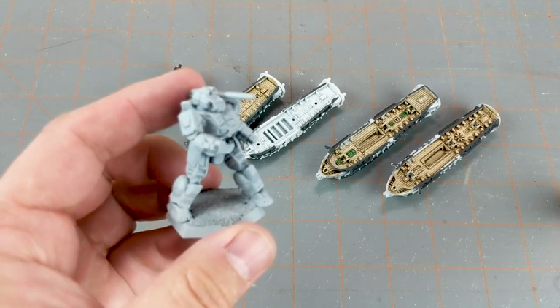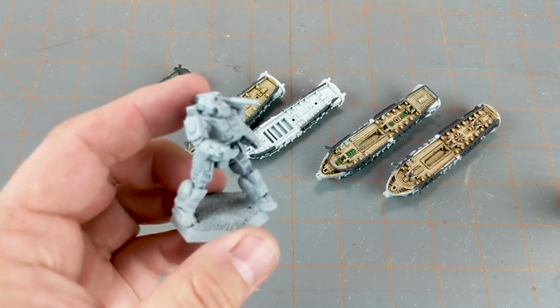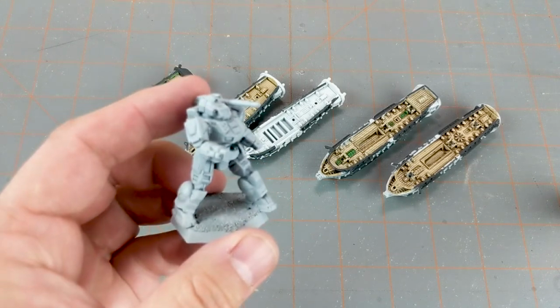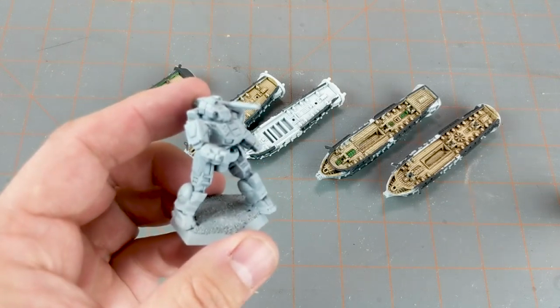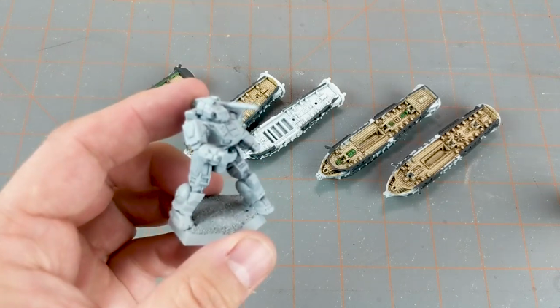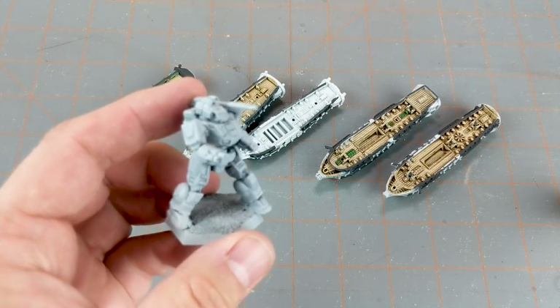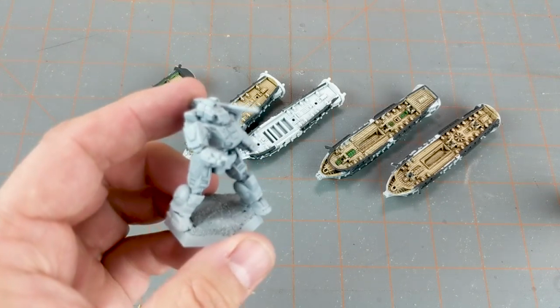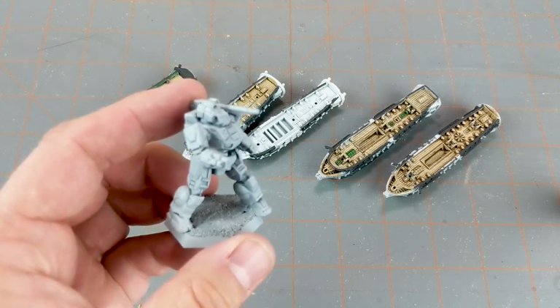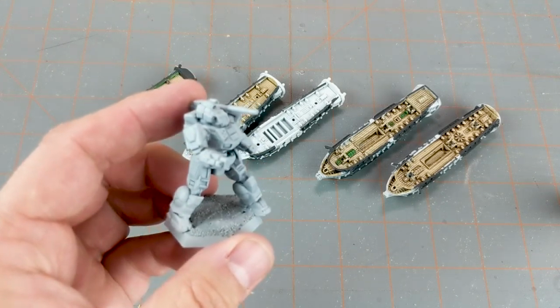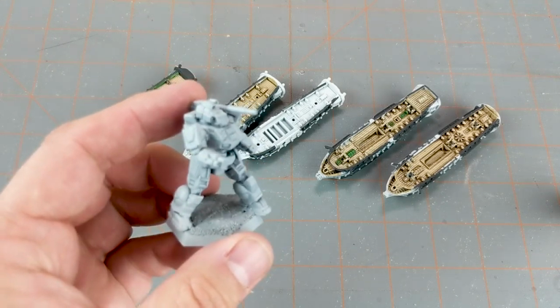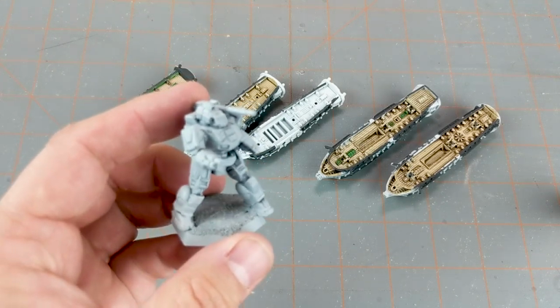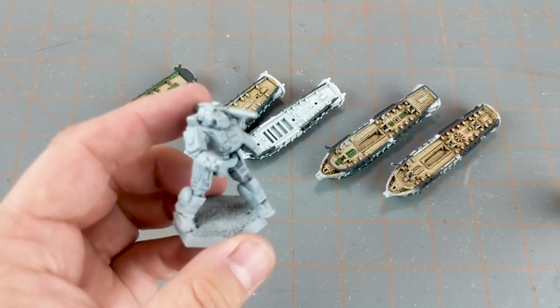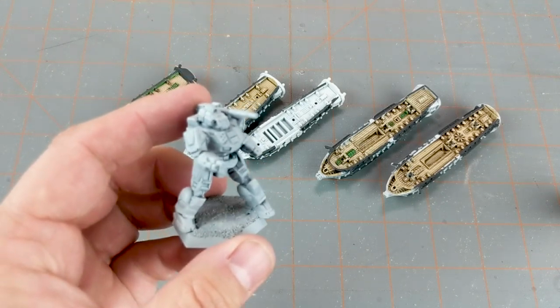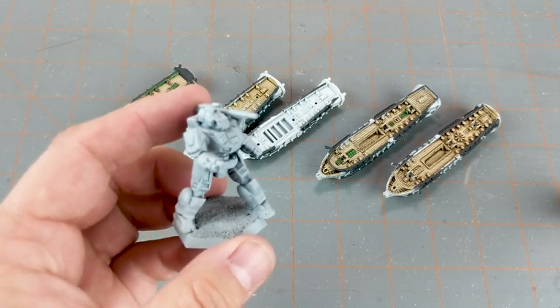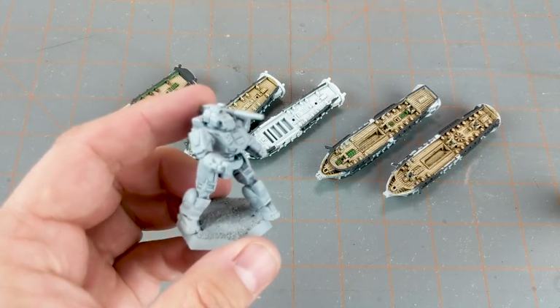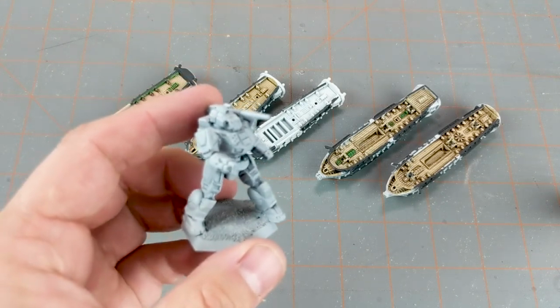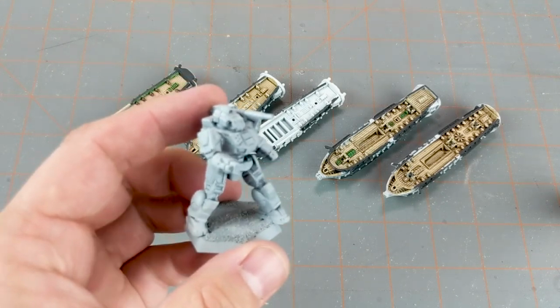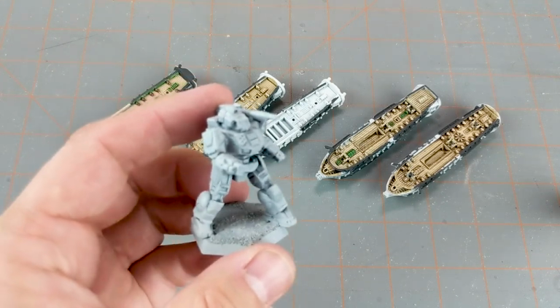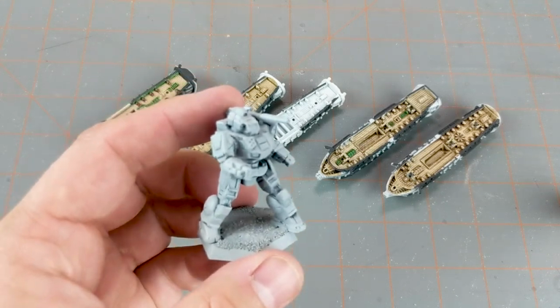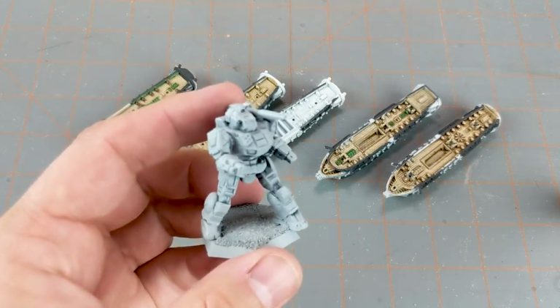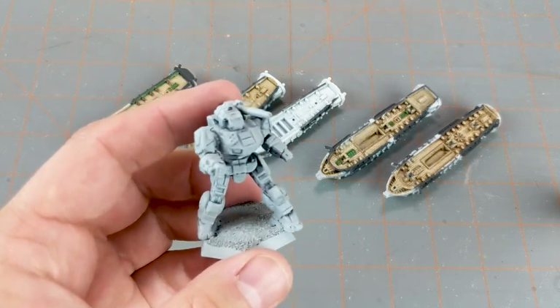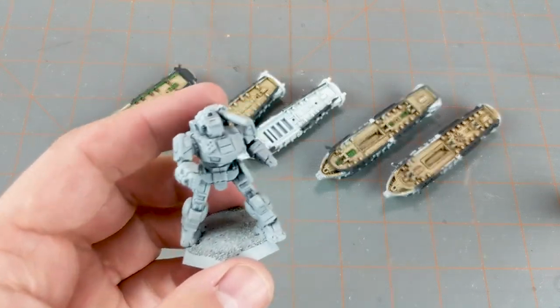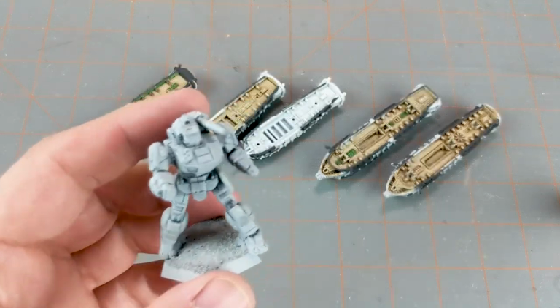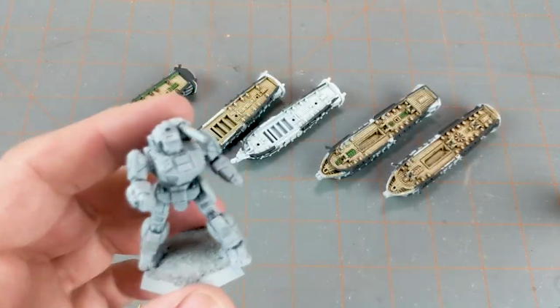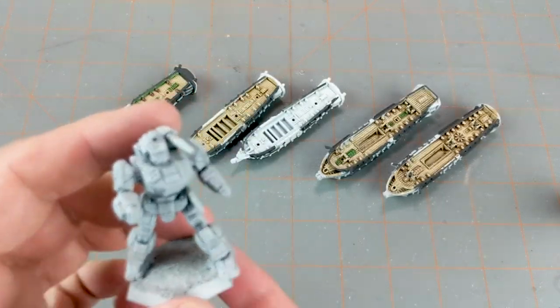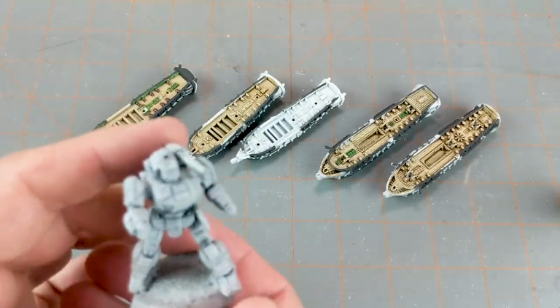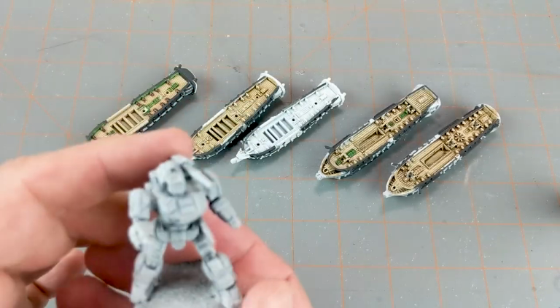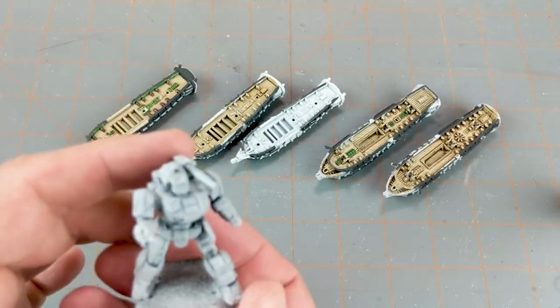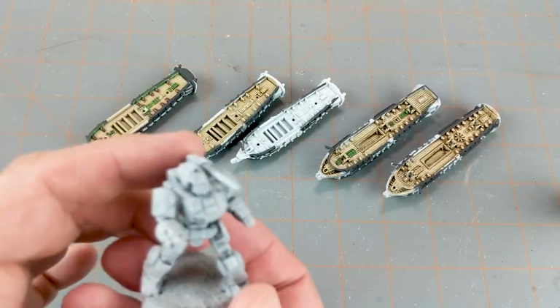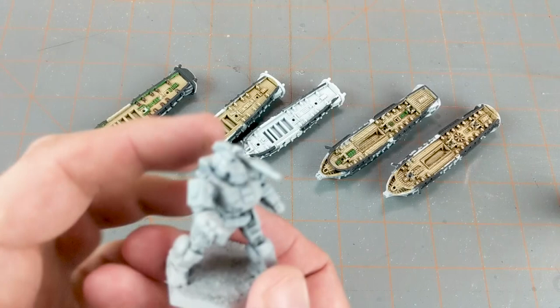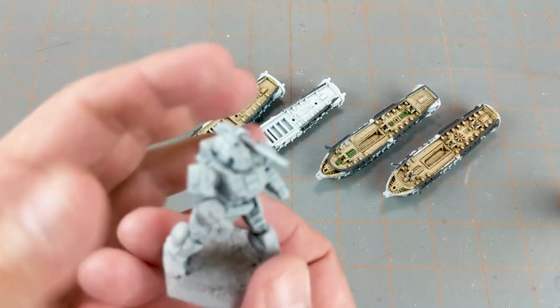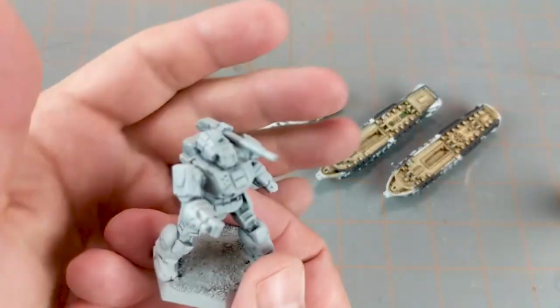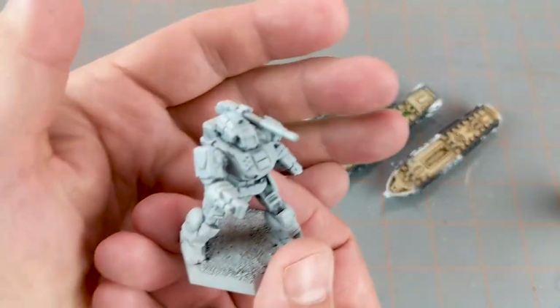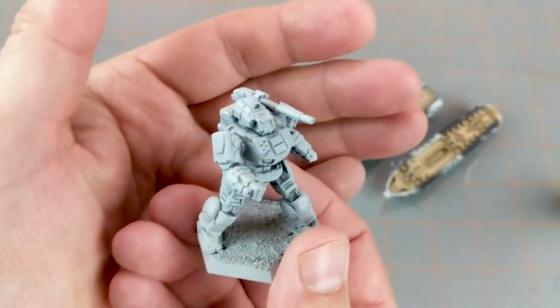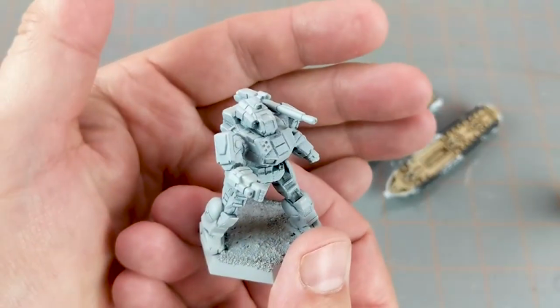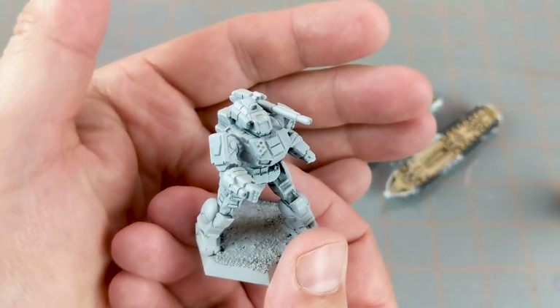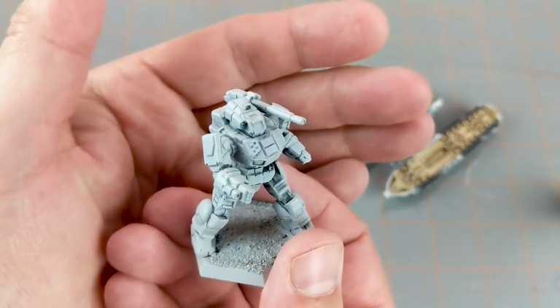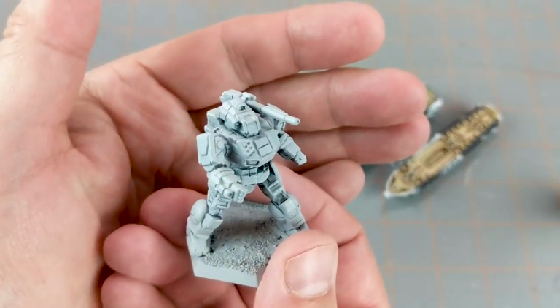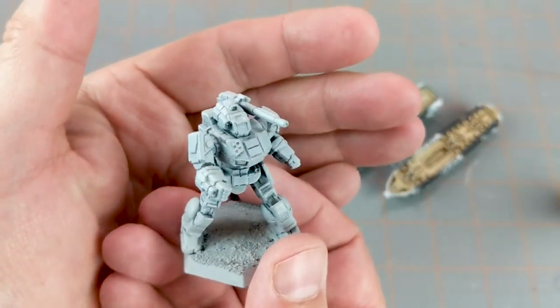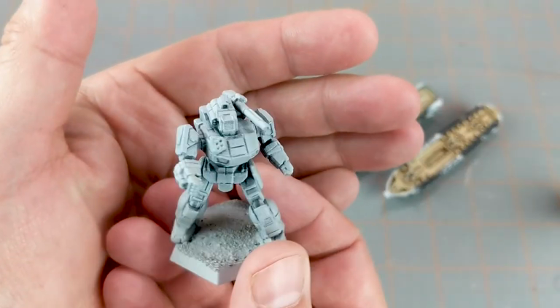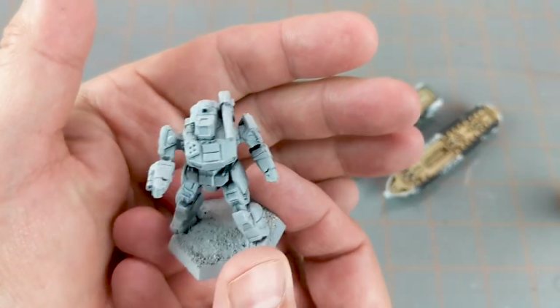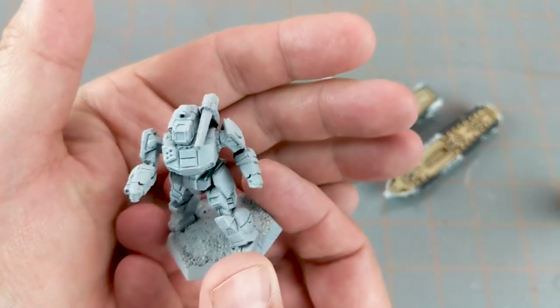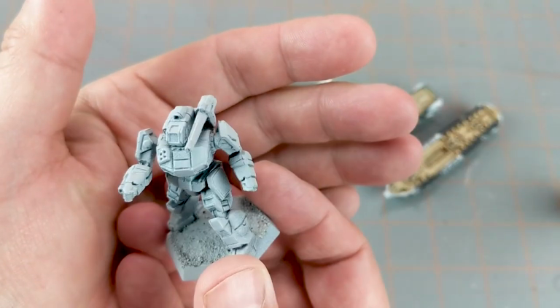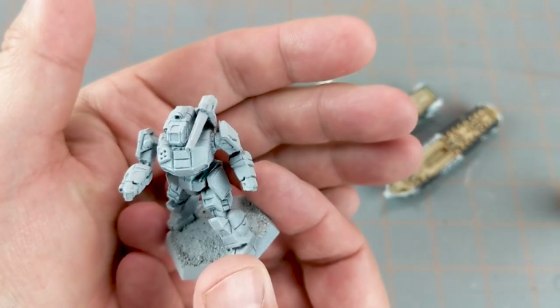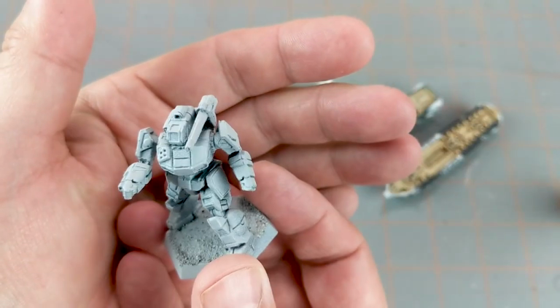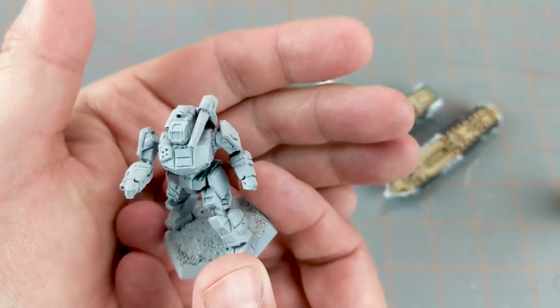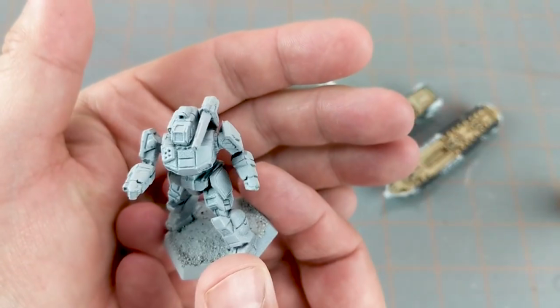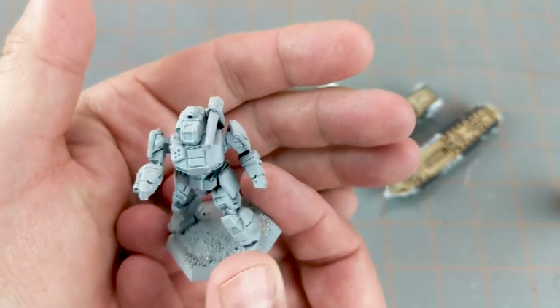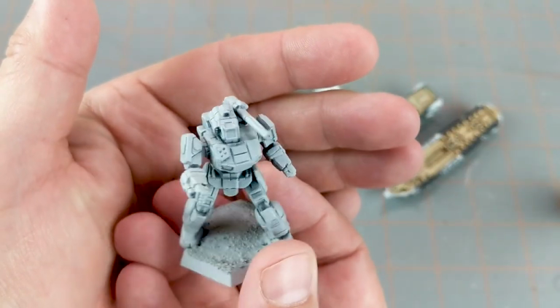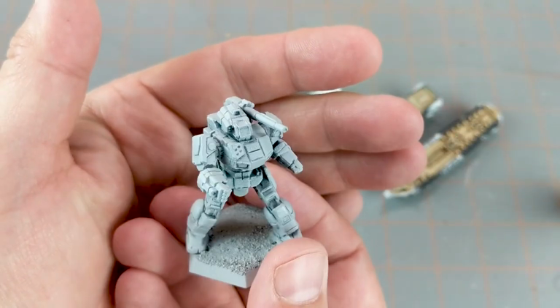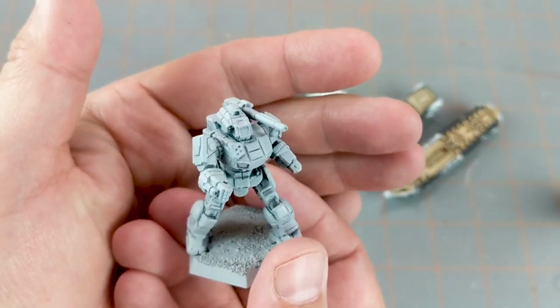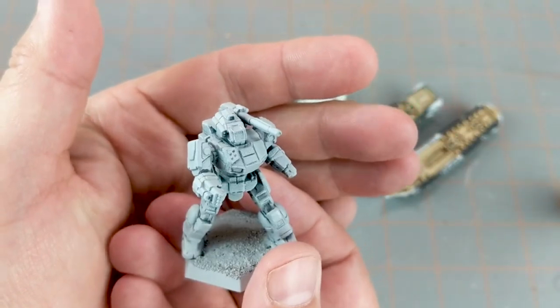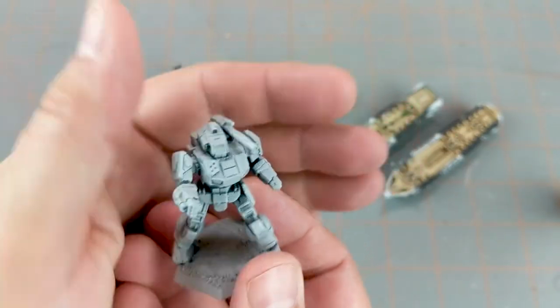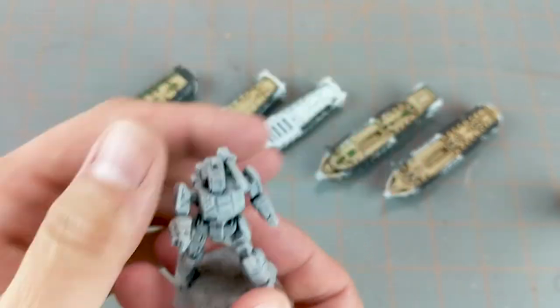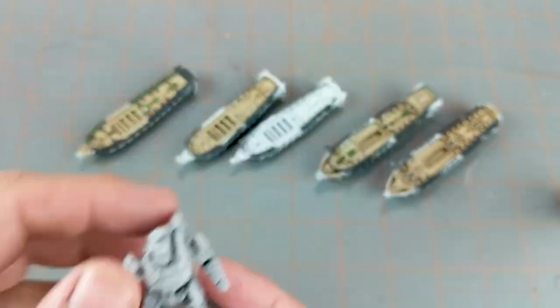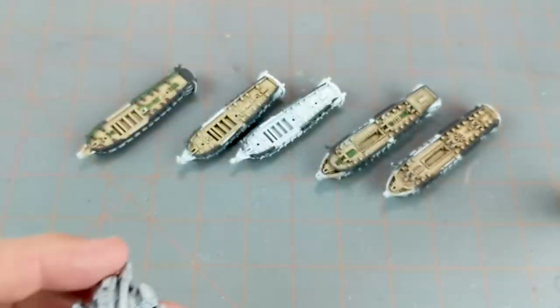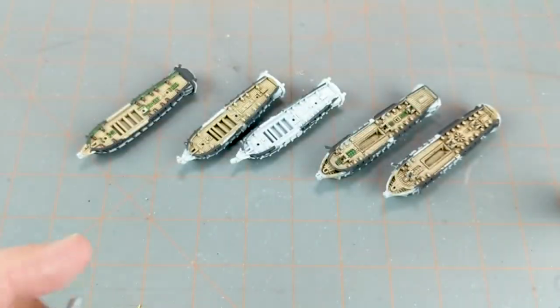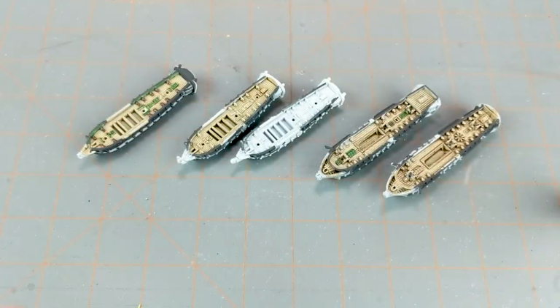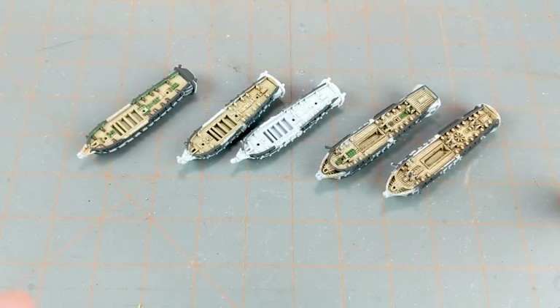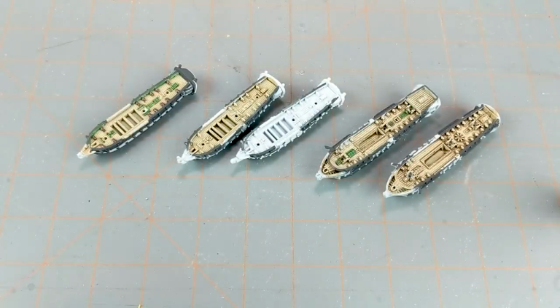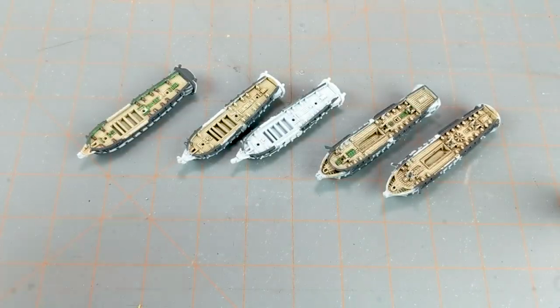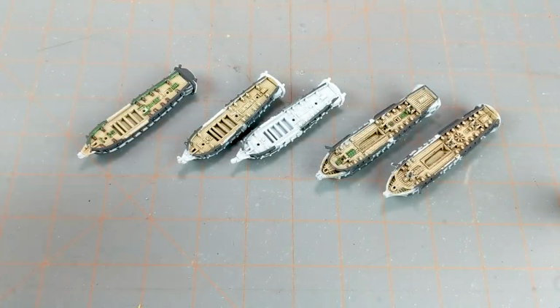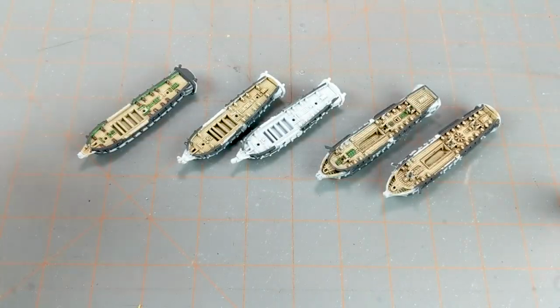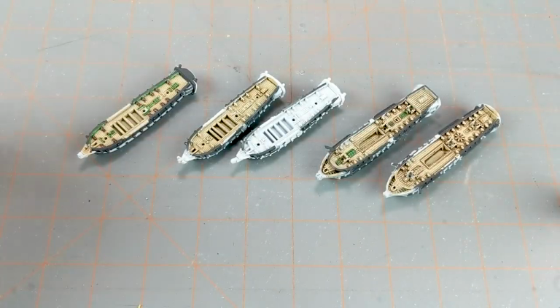Jake and I both really enjoyed that game, so we want to revisit it.